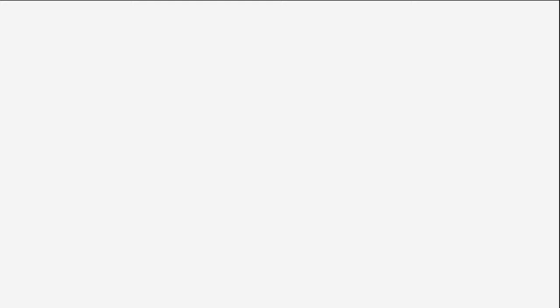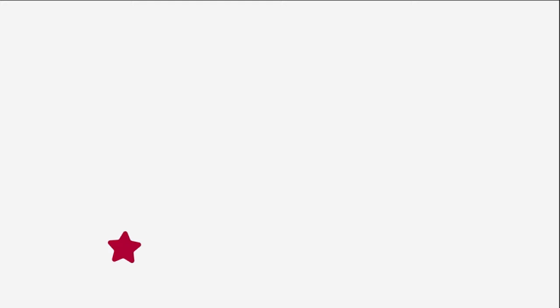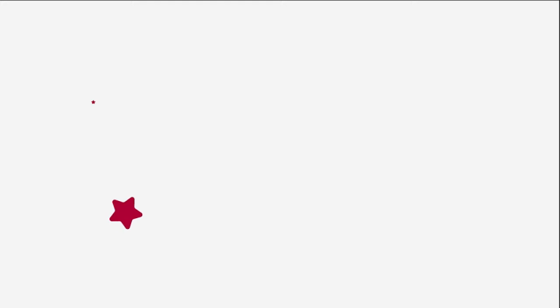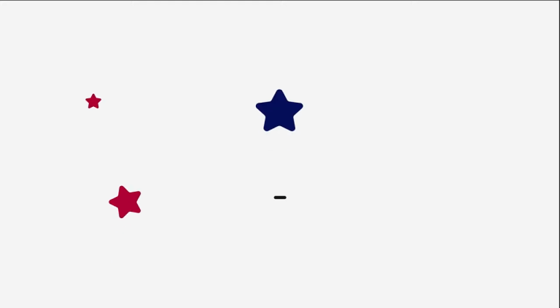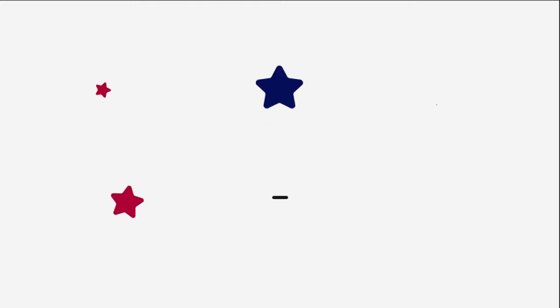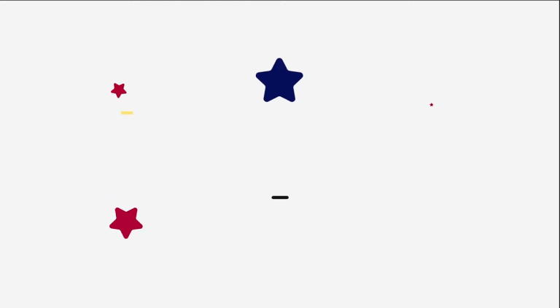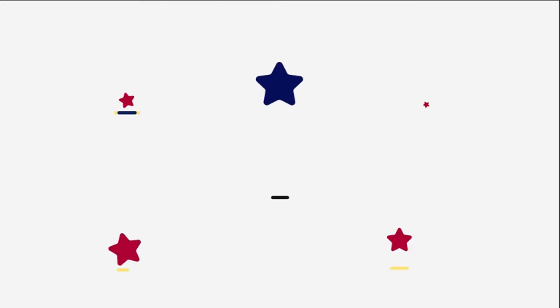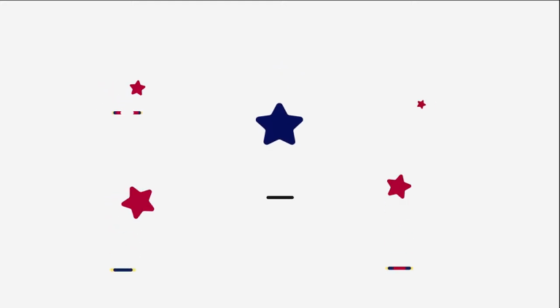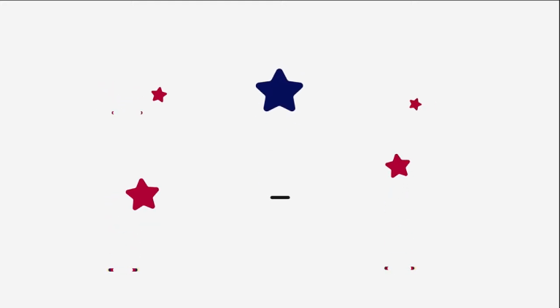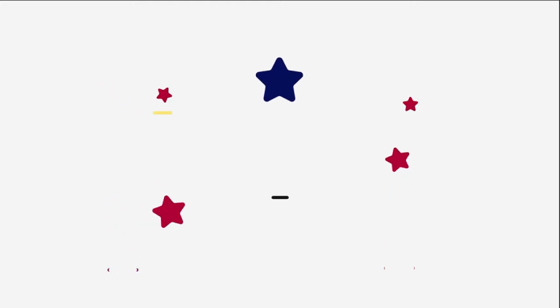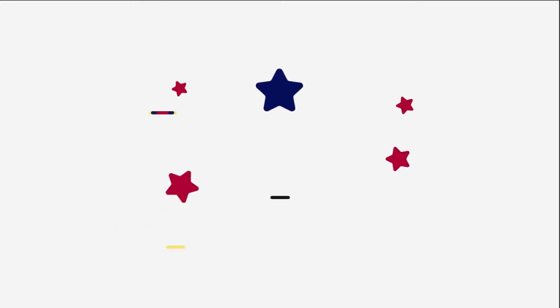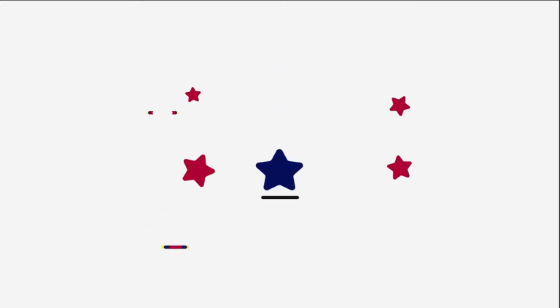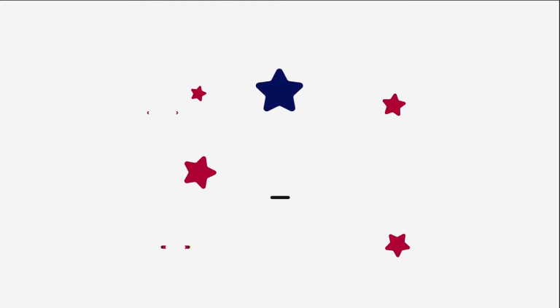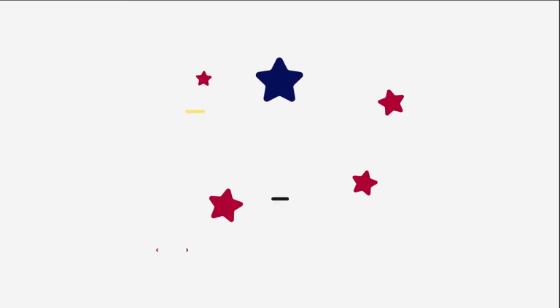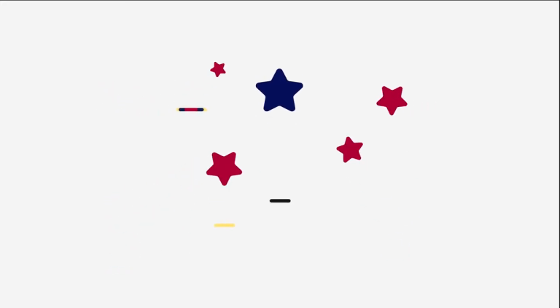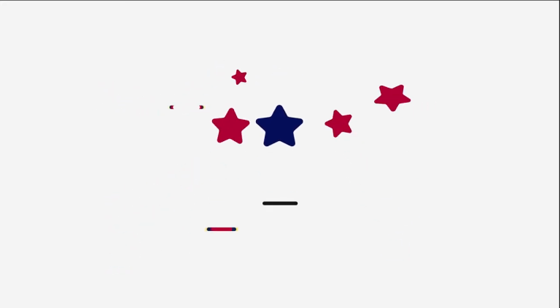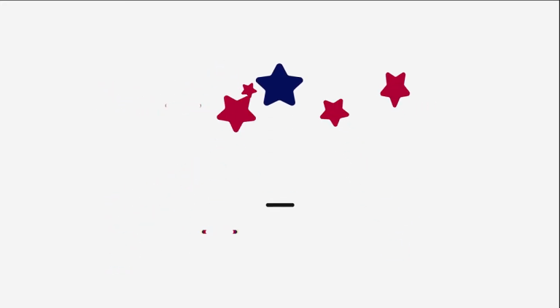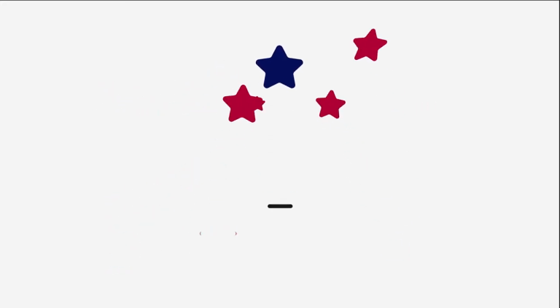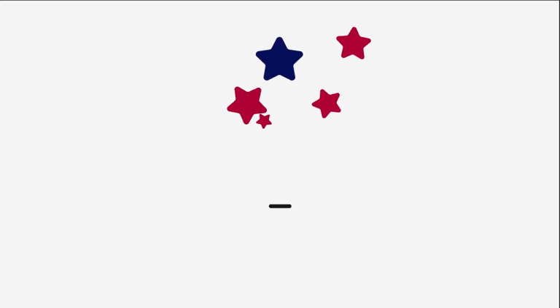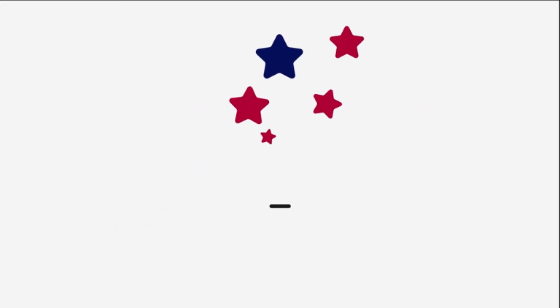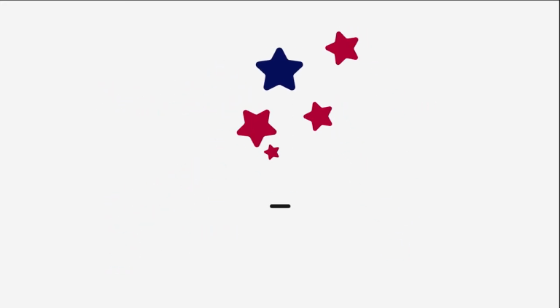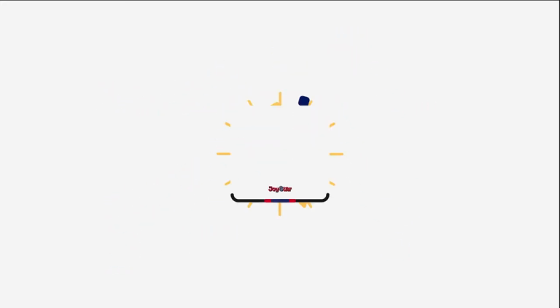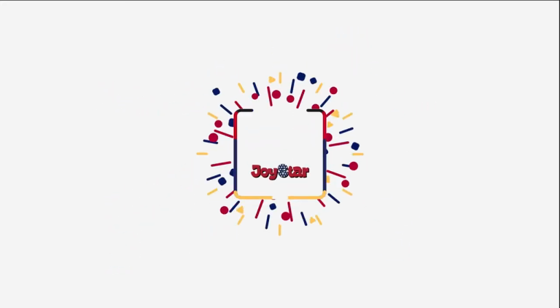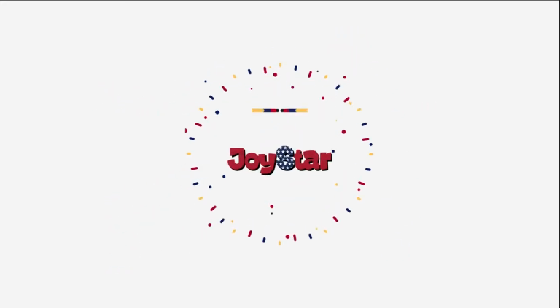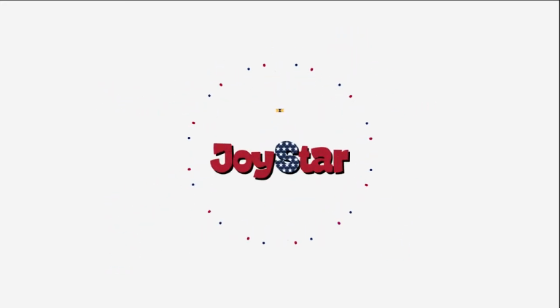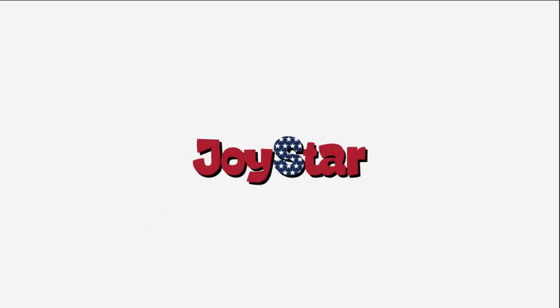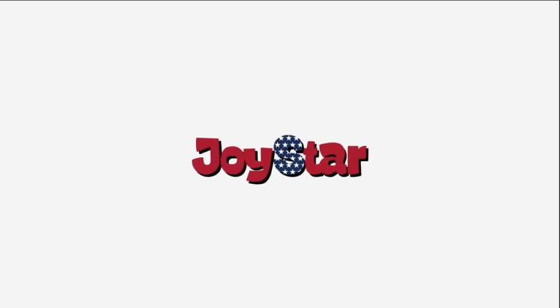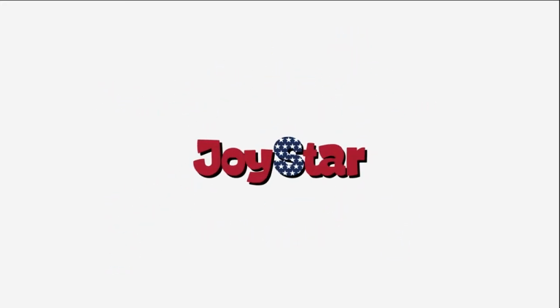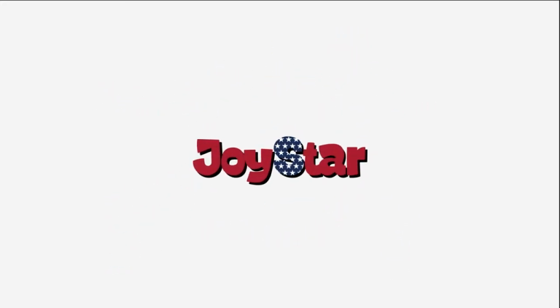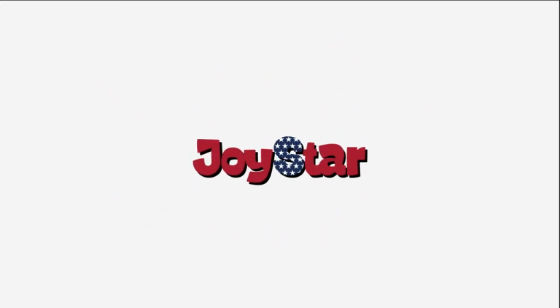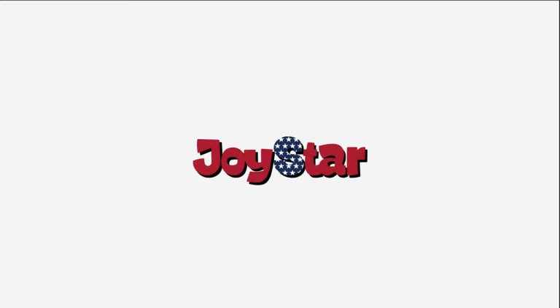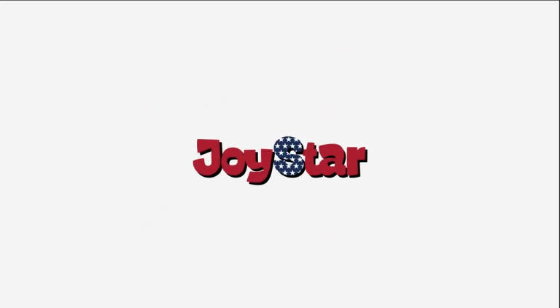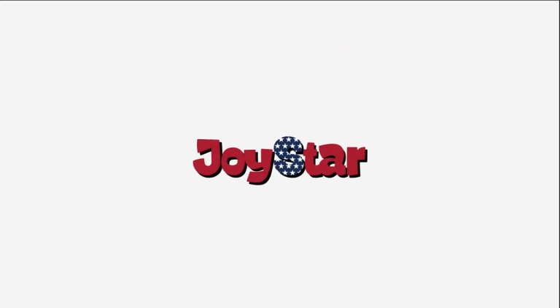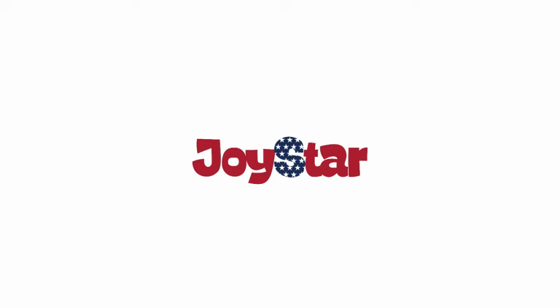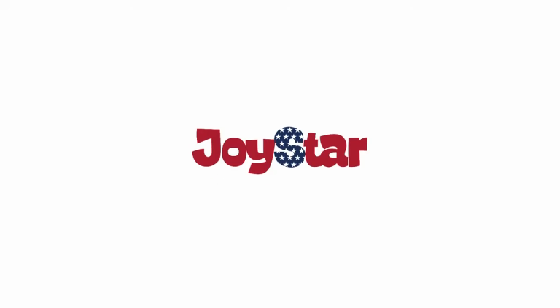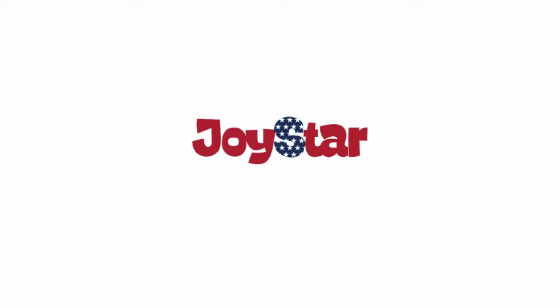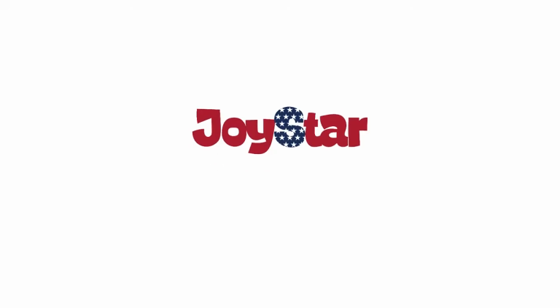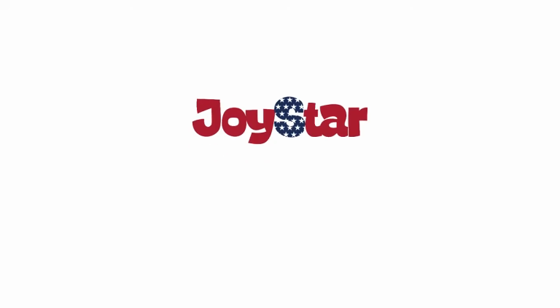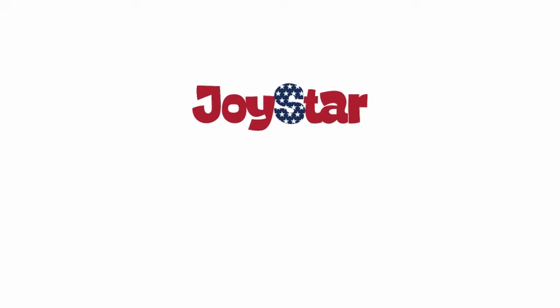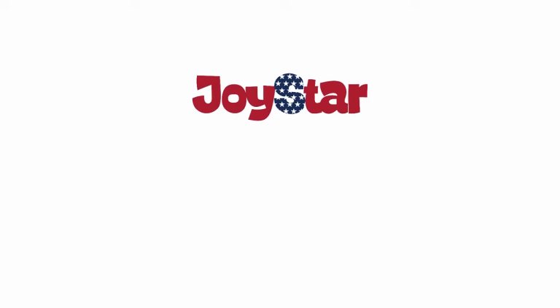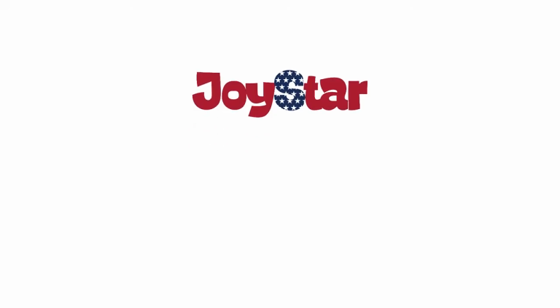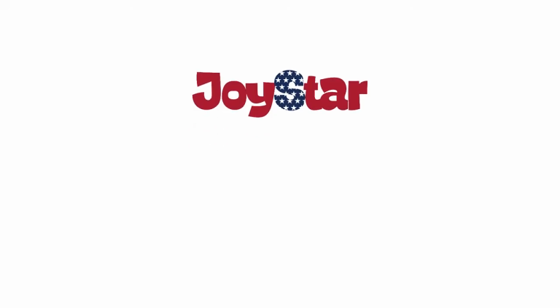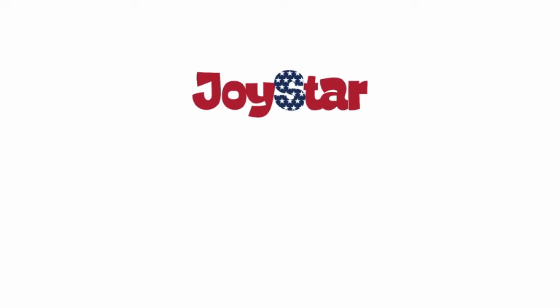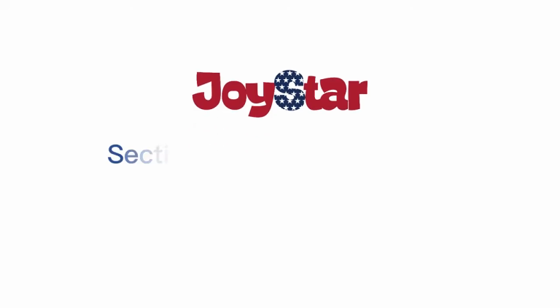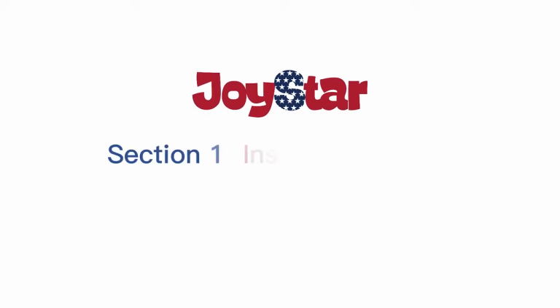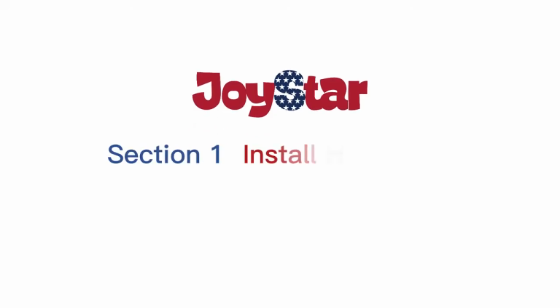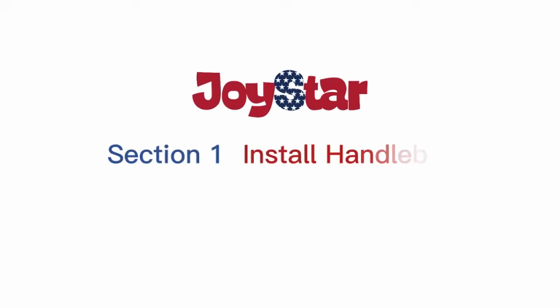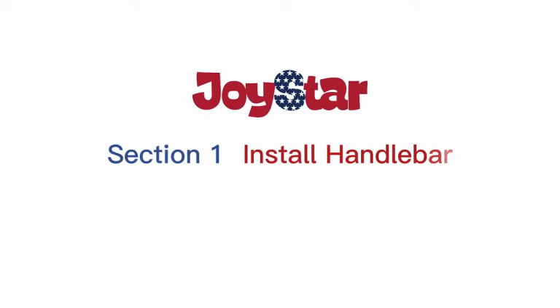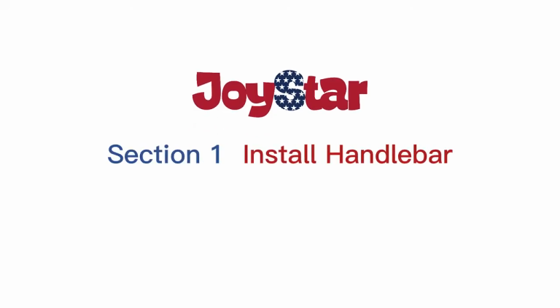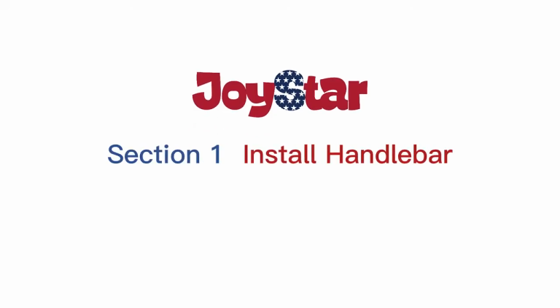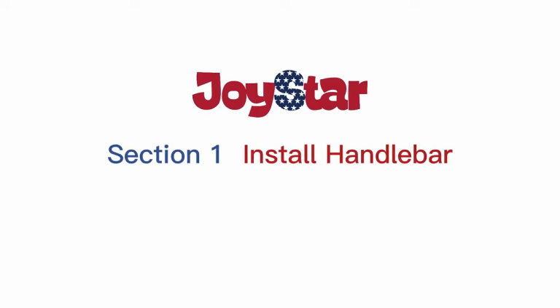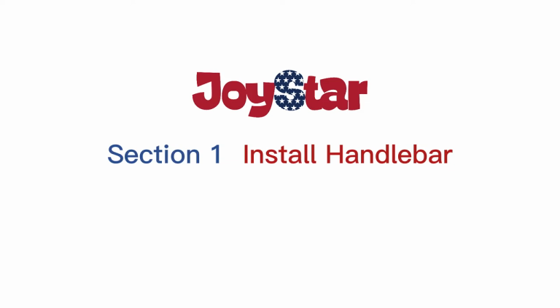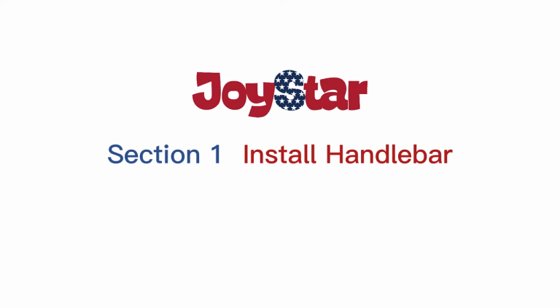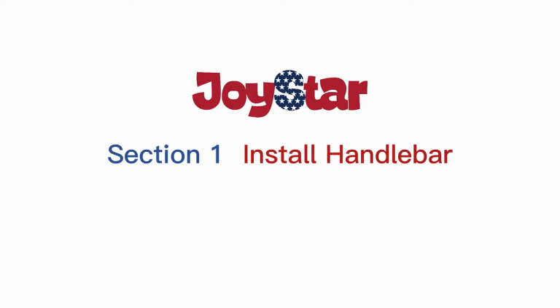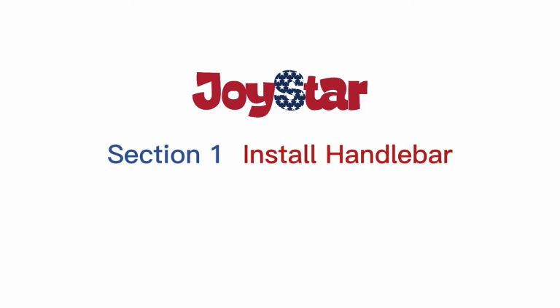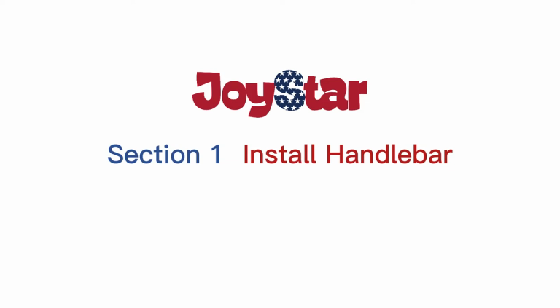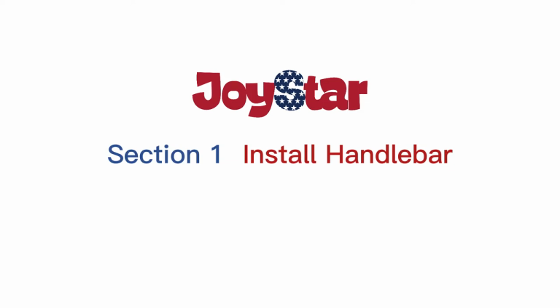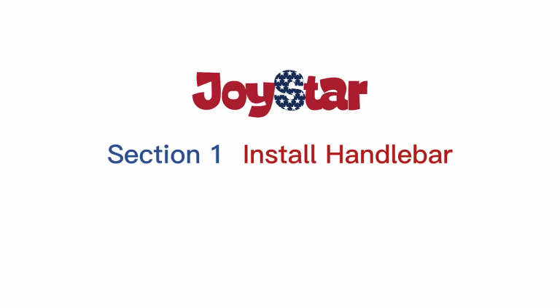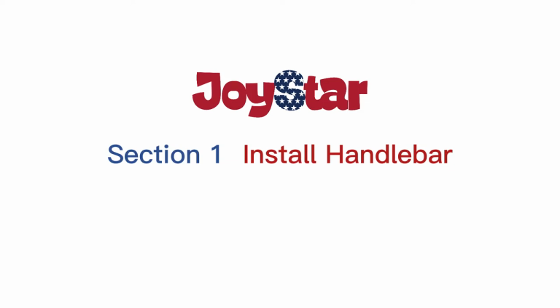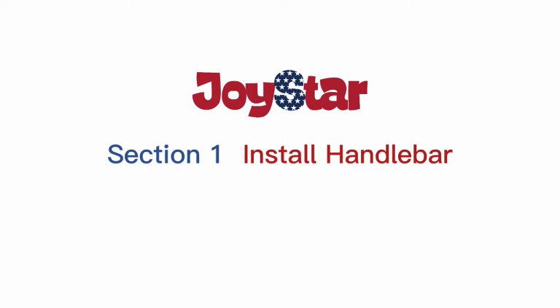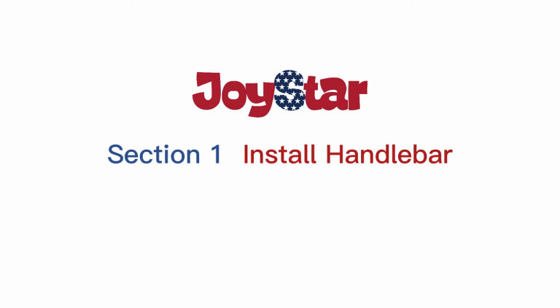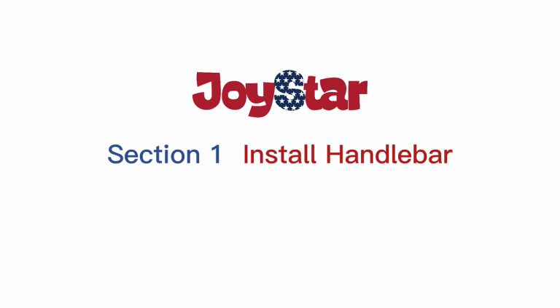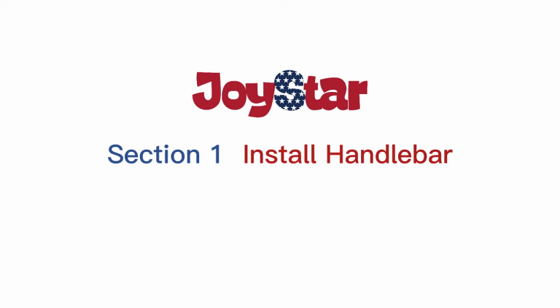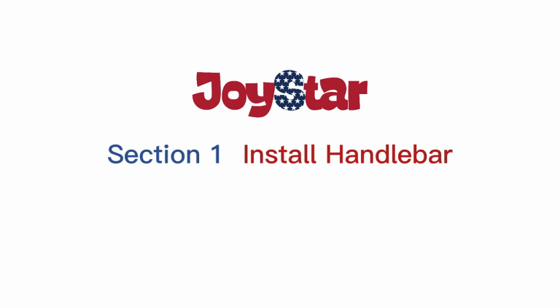Welcome to Joystar World. Assembly of your new bicycle begins. Section 1: Install Handlebar.